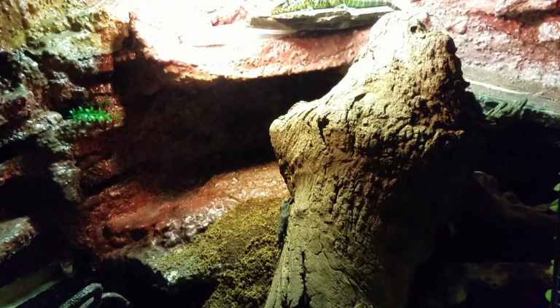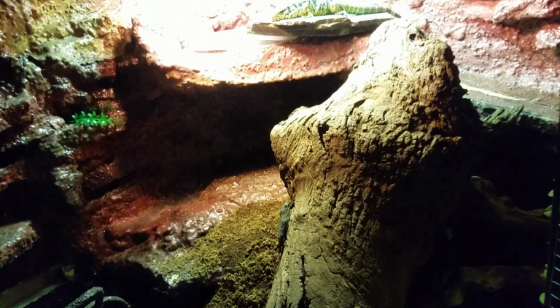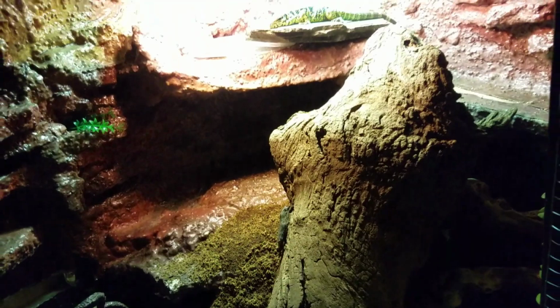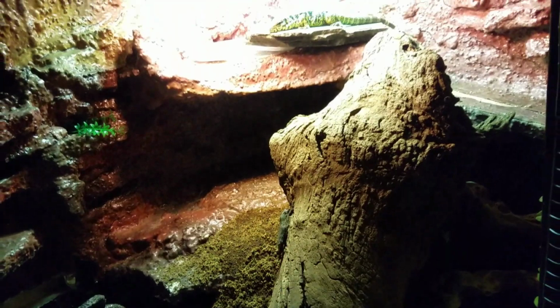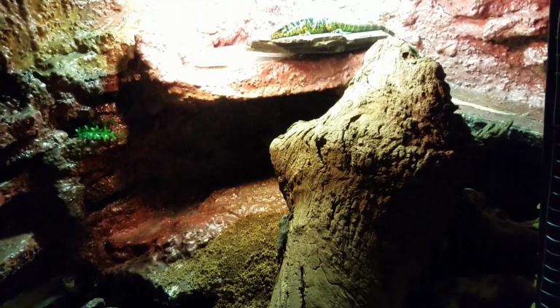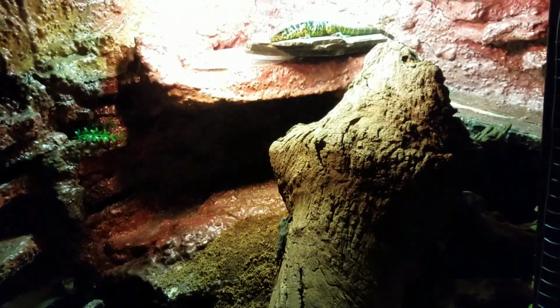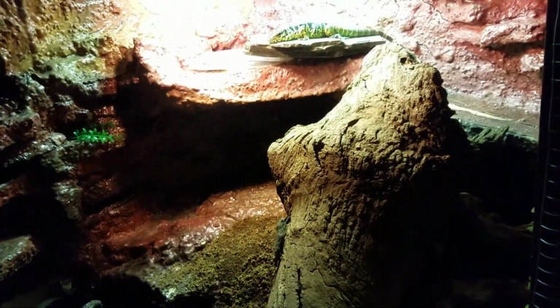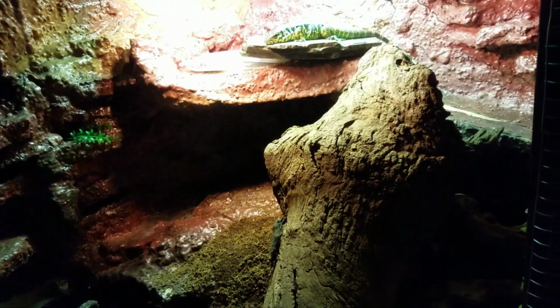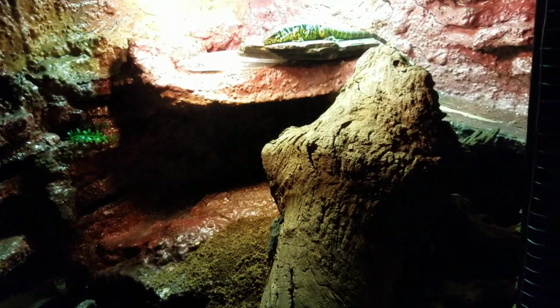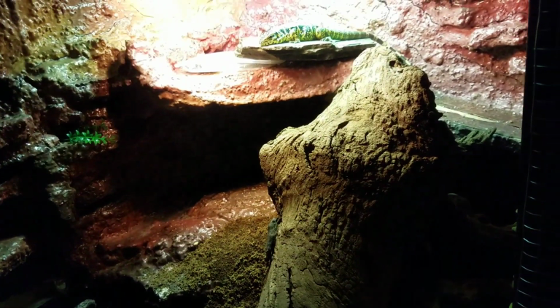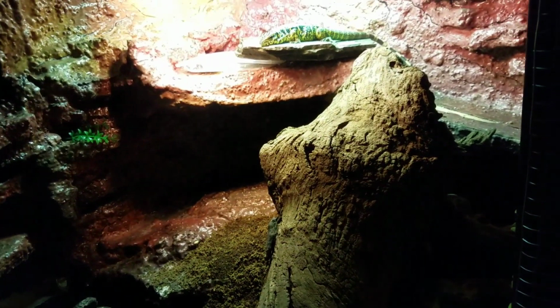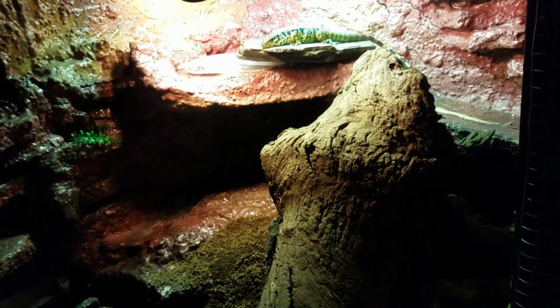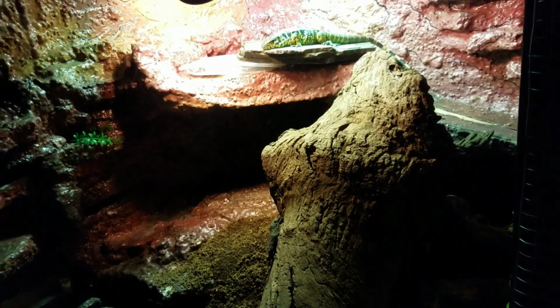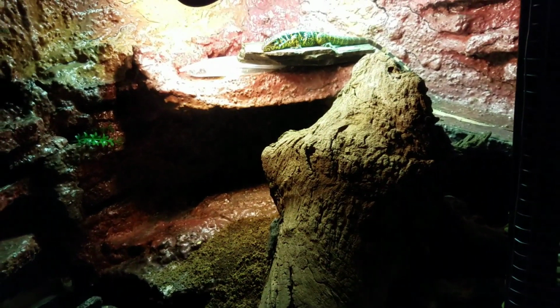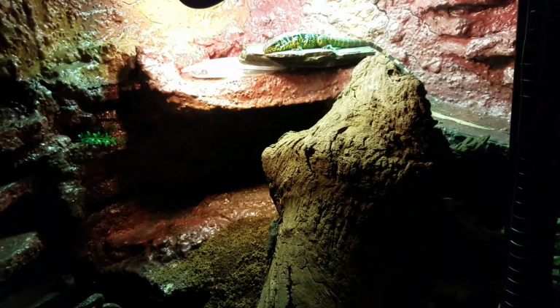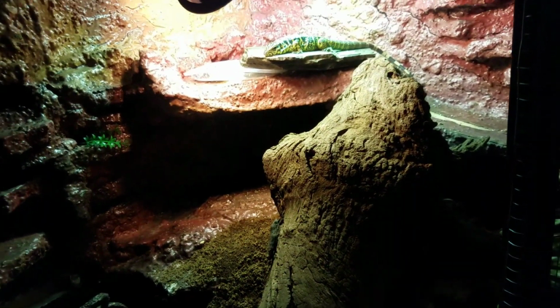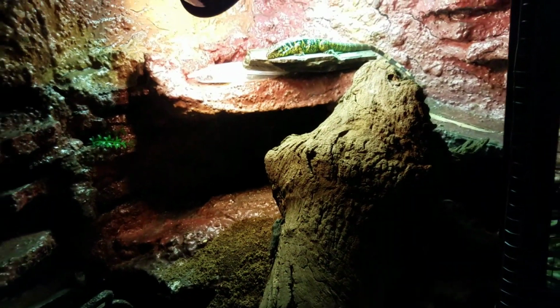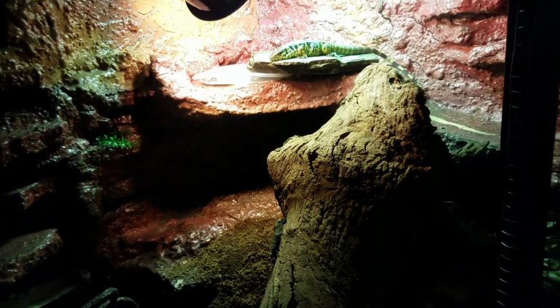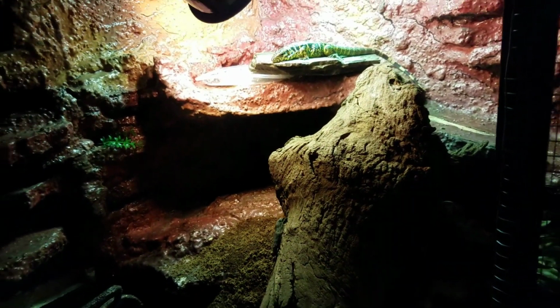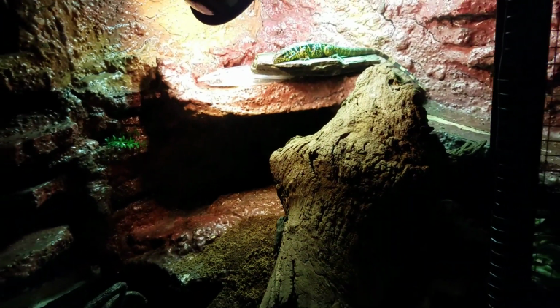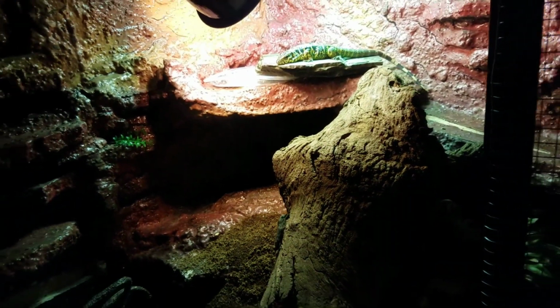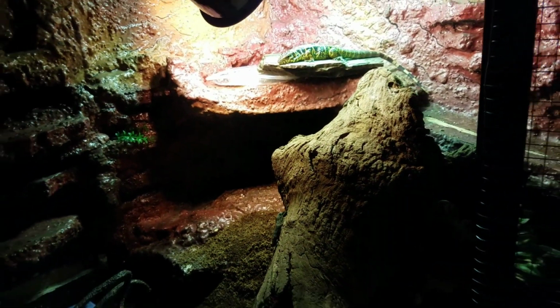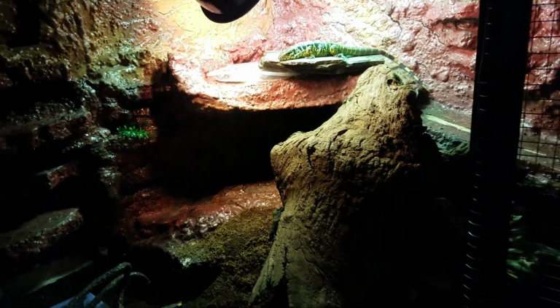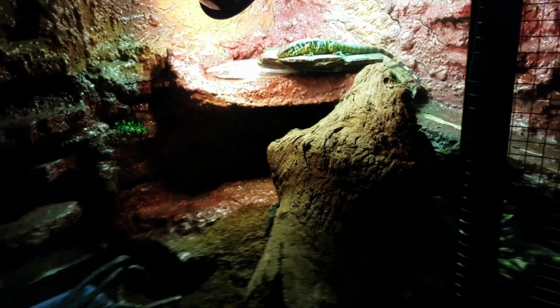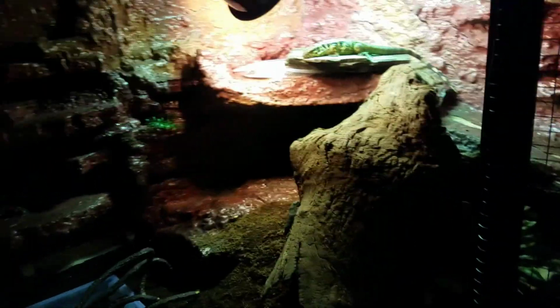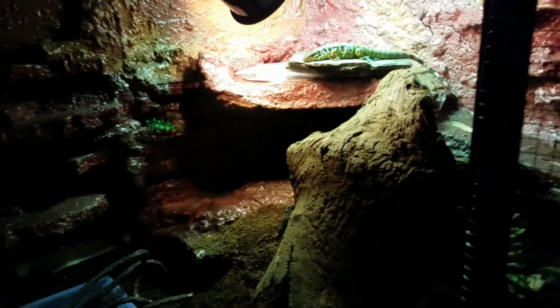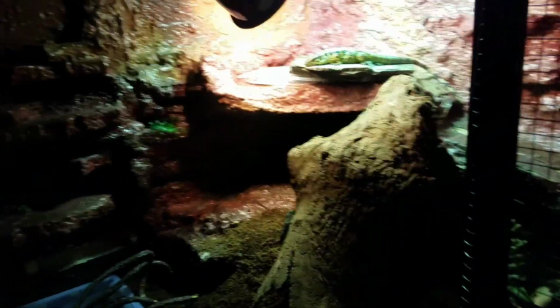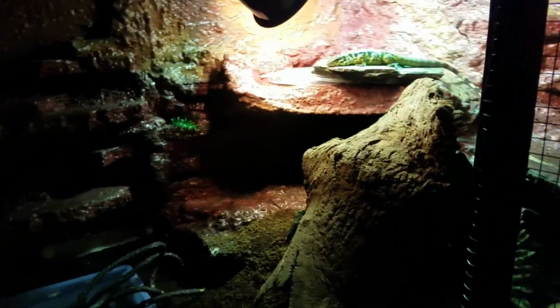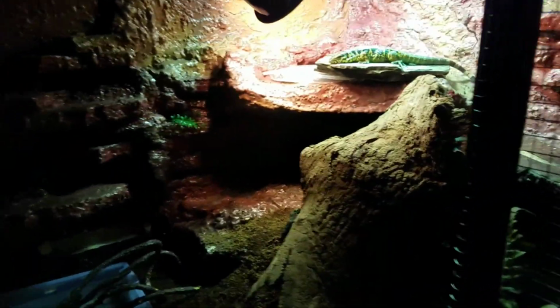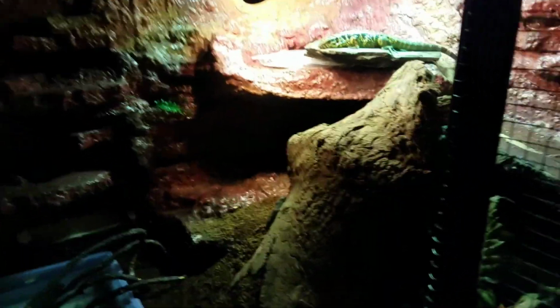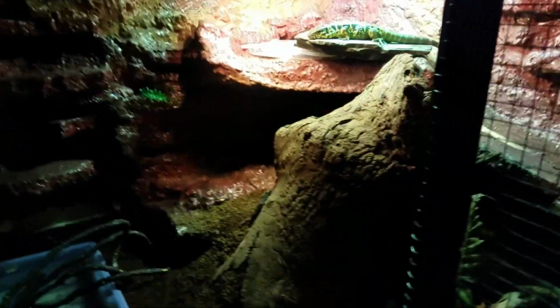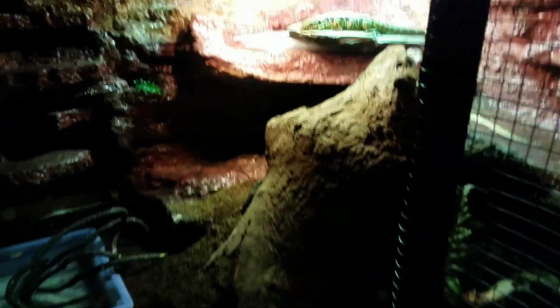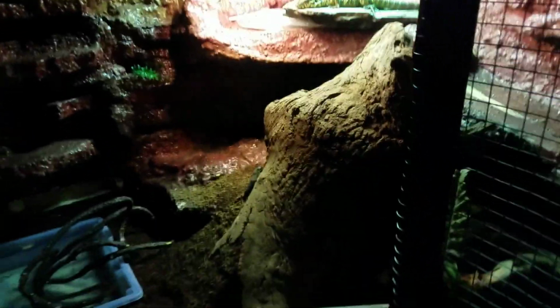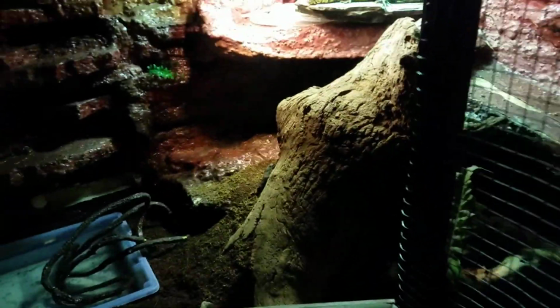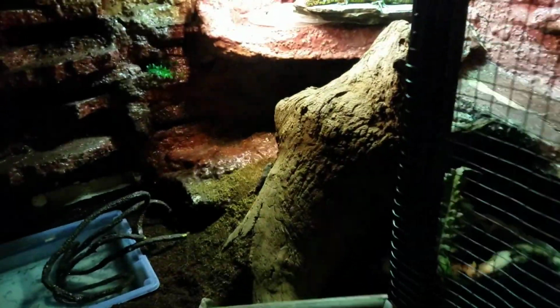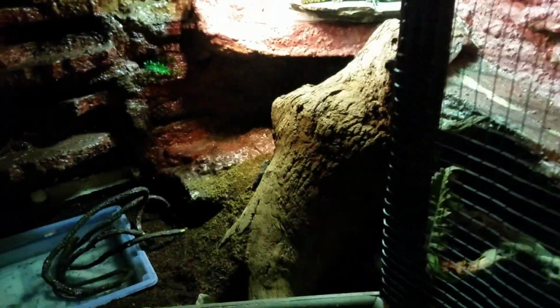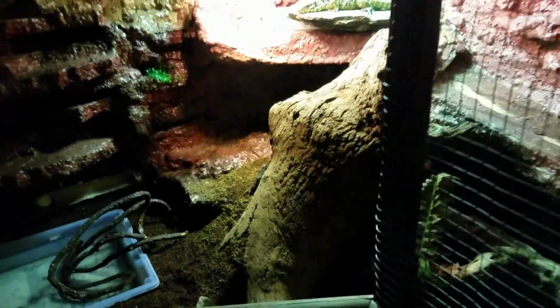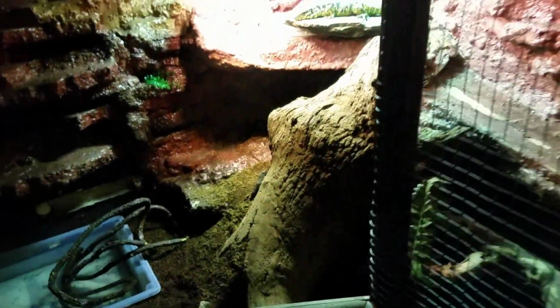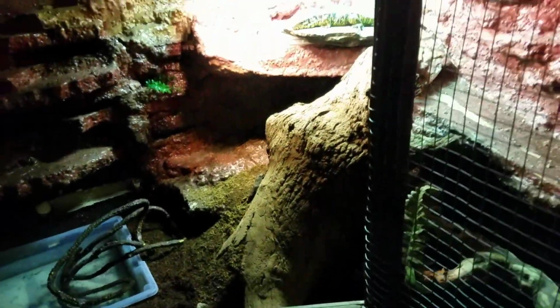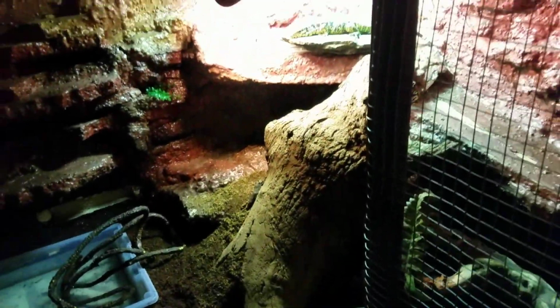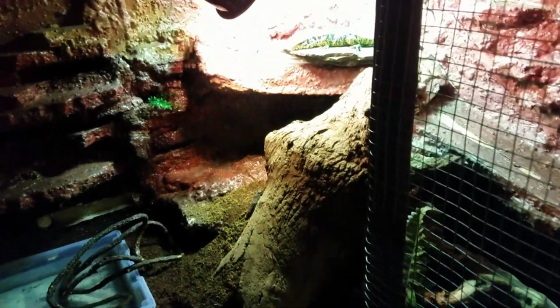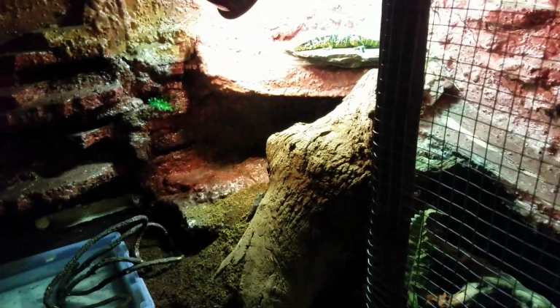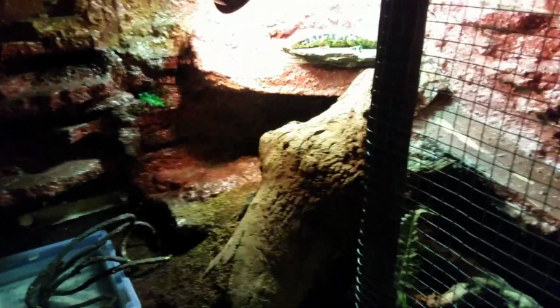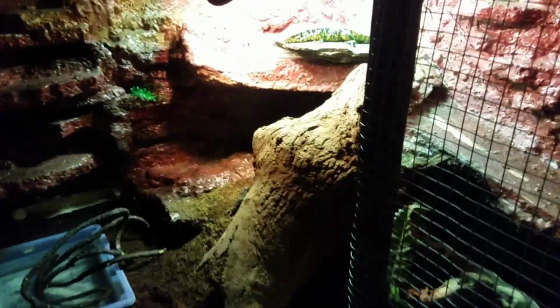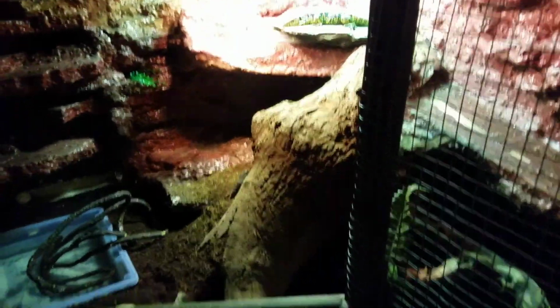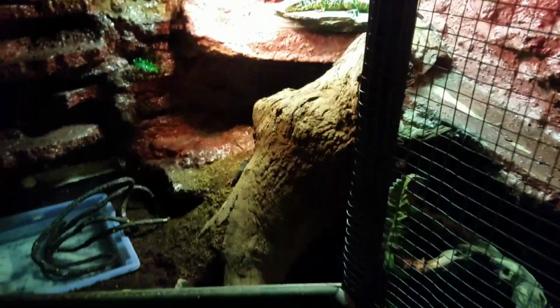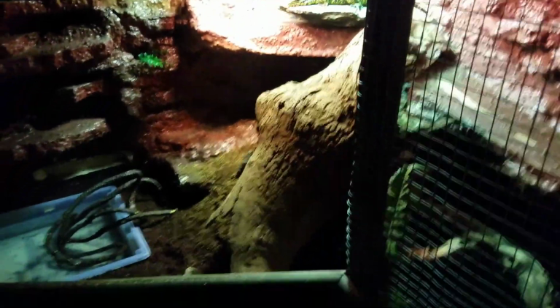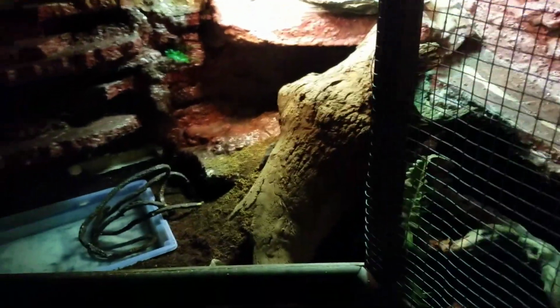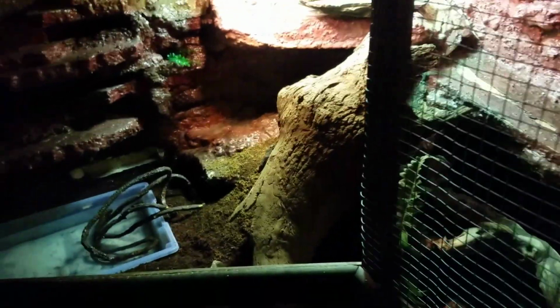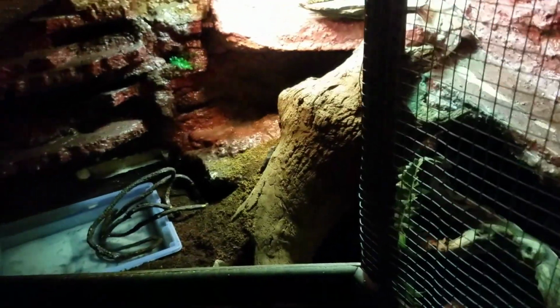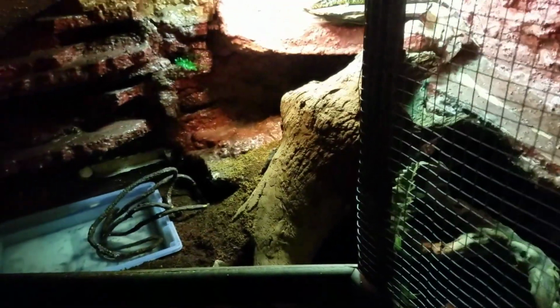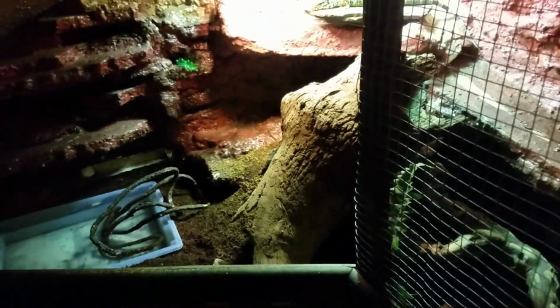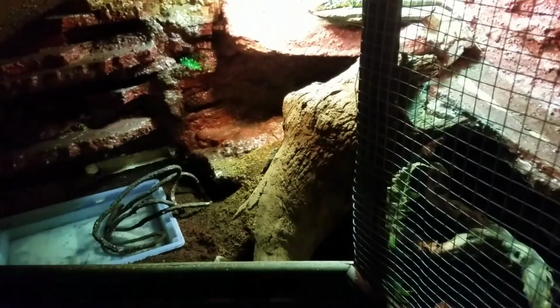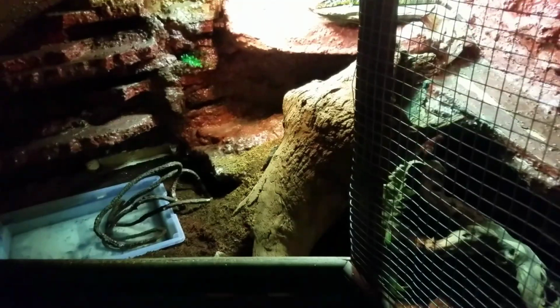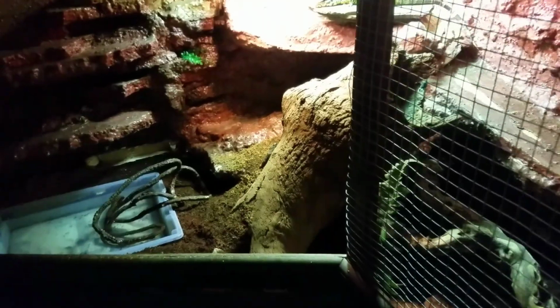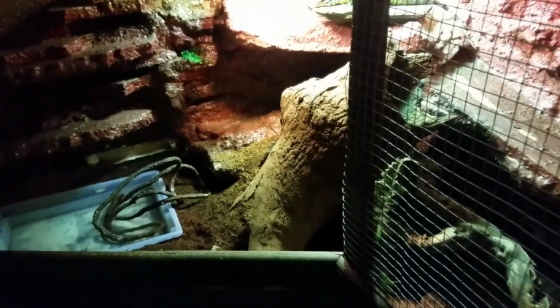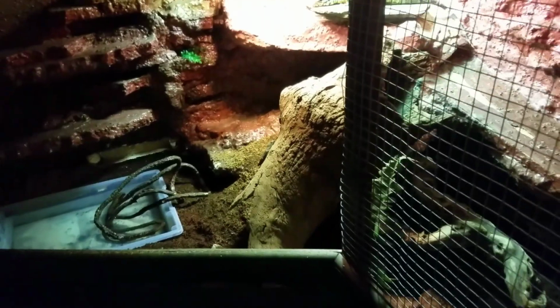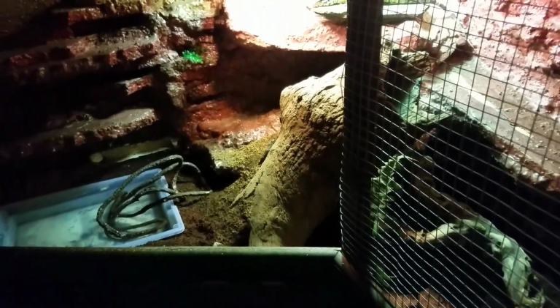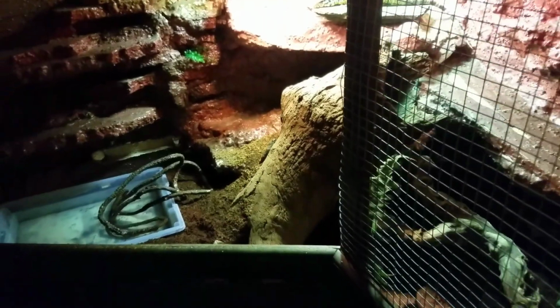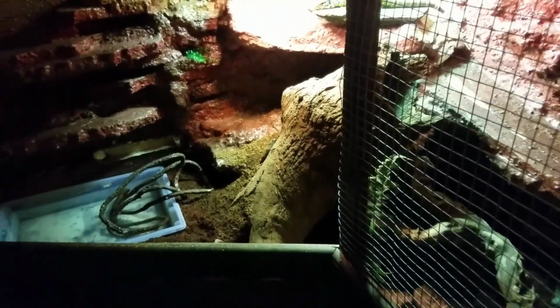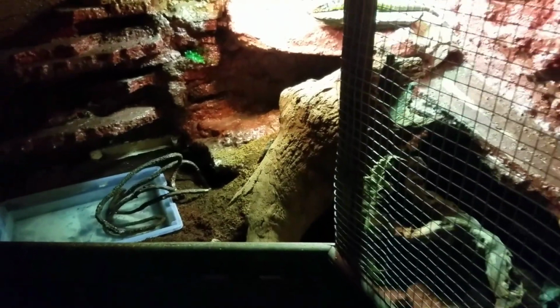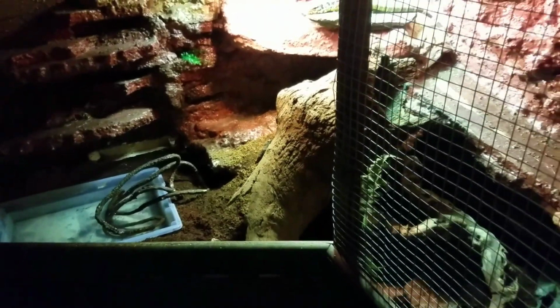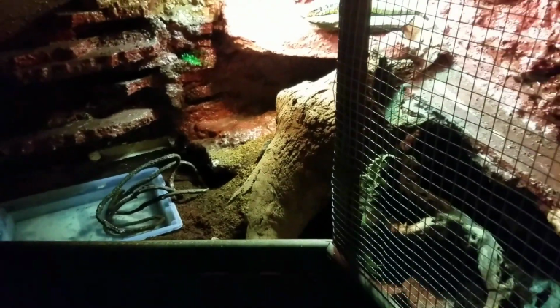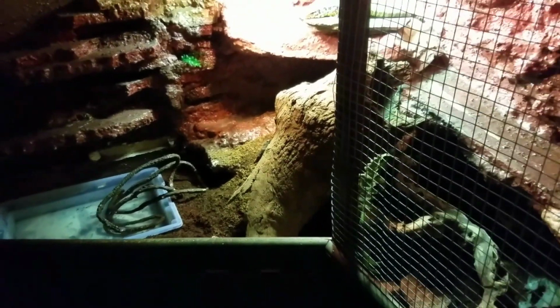She's still about 12 inches. This enclosure is about three and a half by two feet, so she'll be in here for a little while.